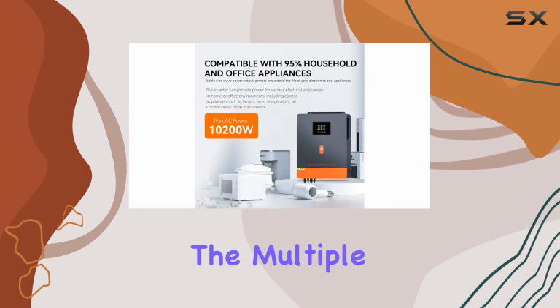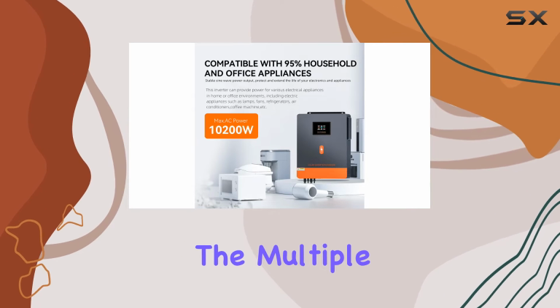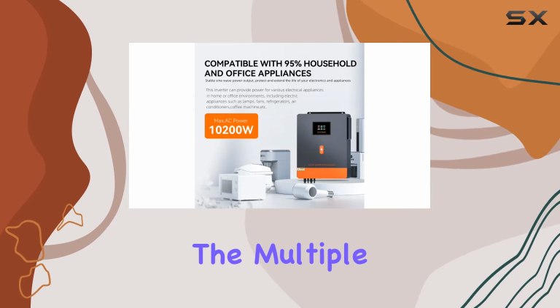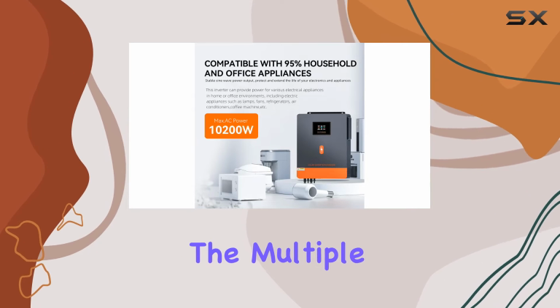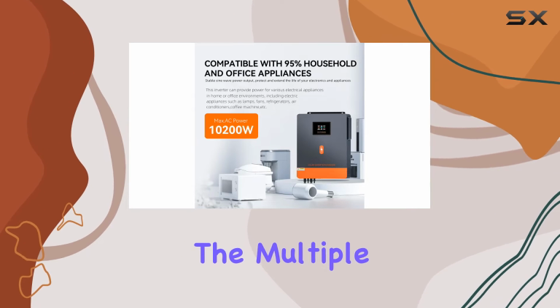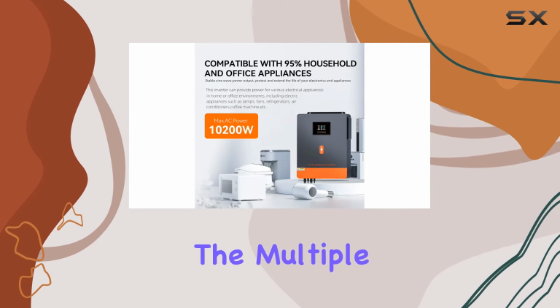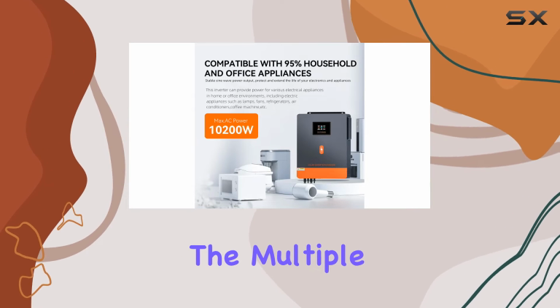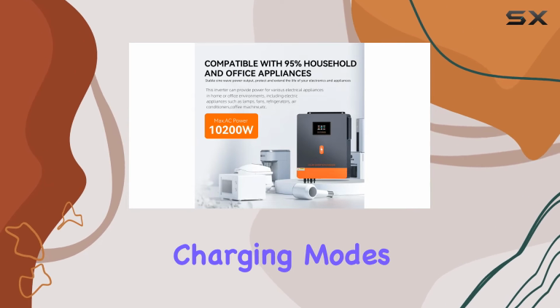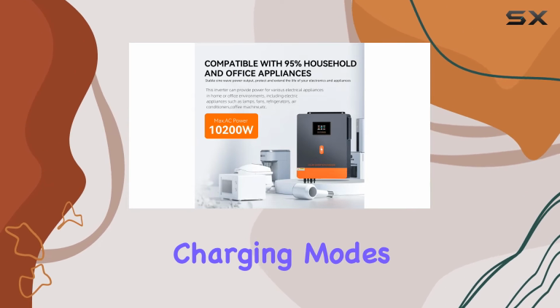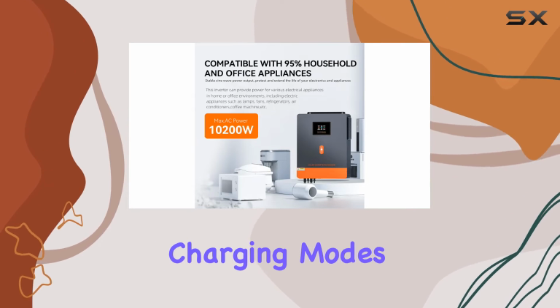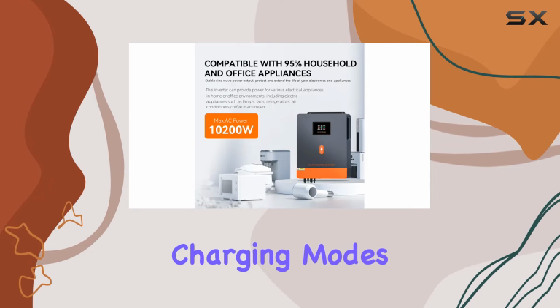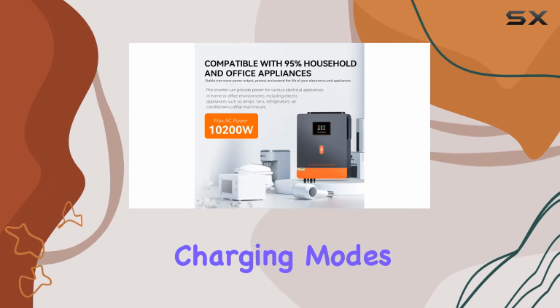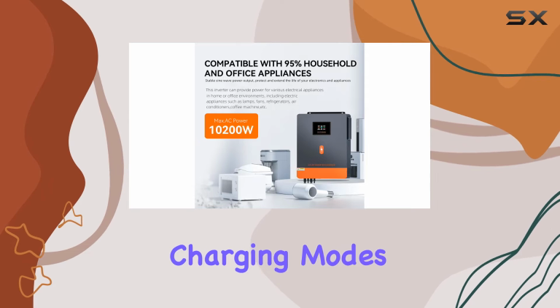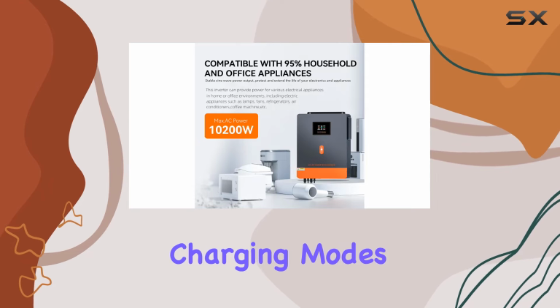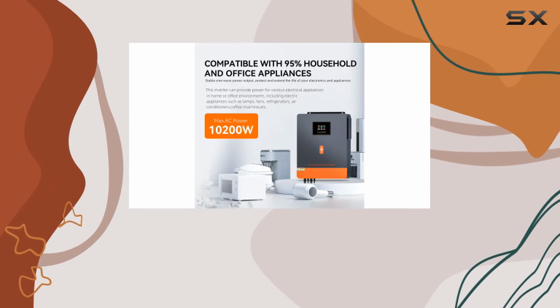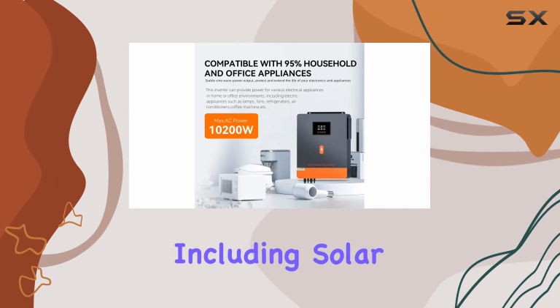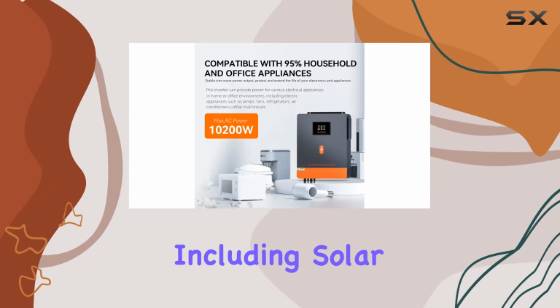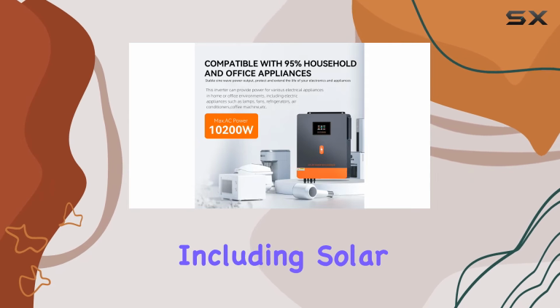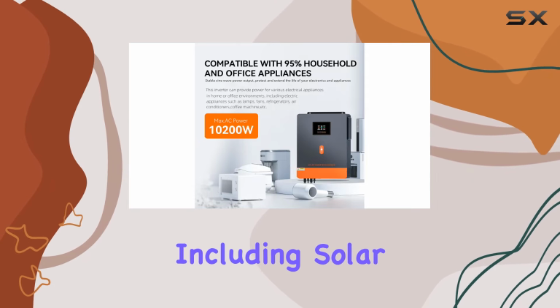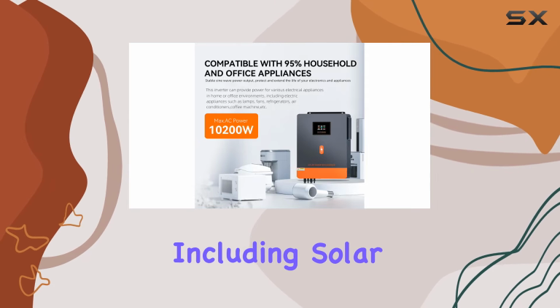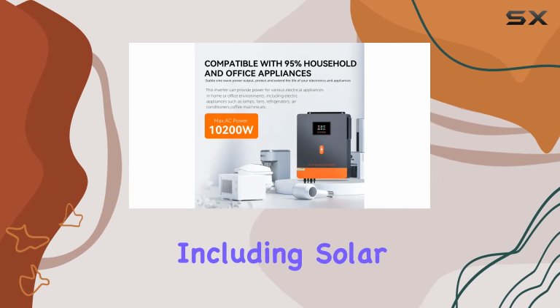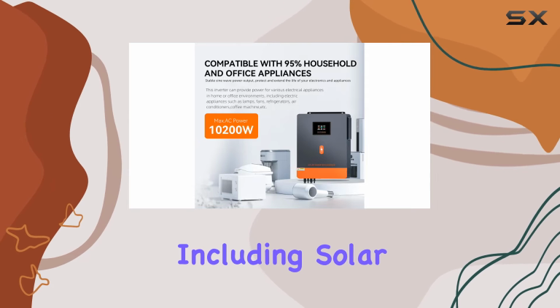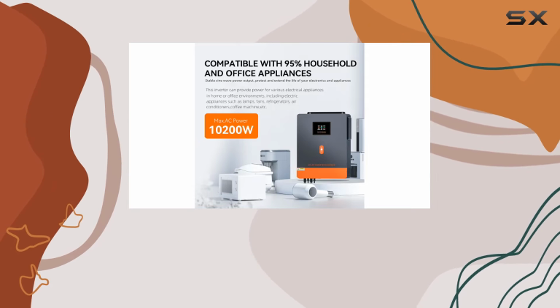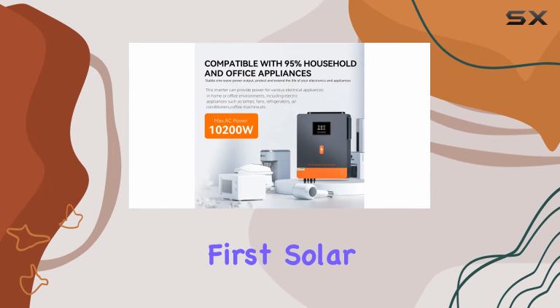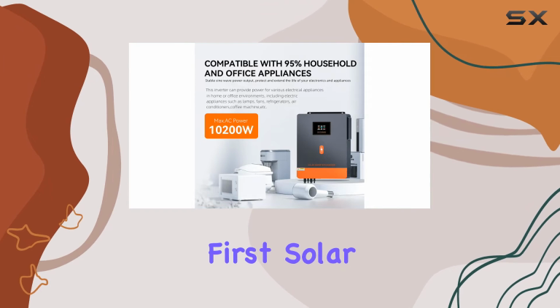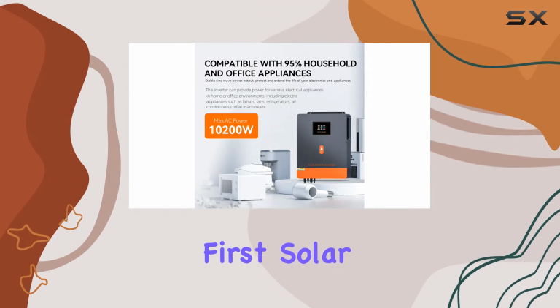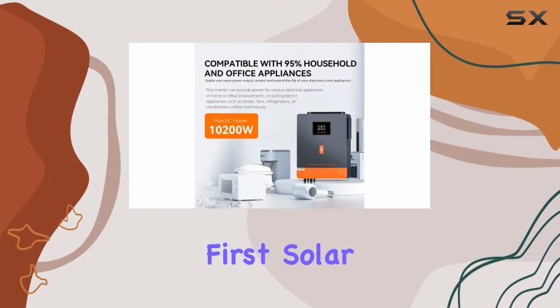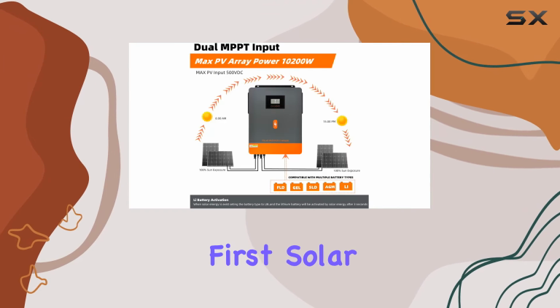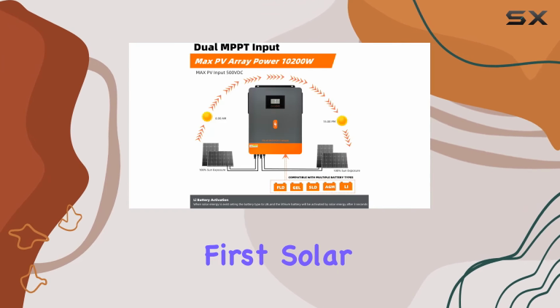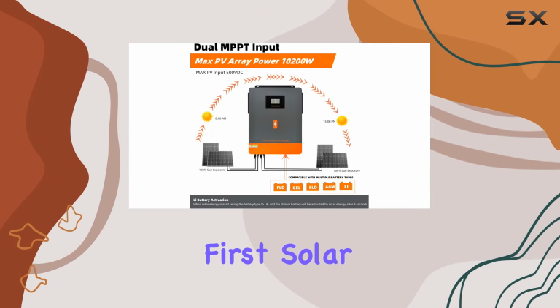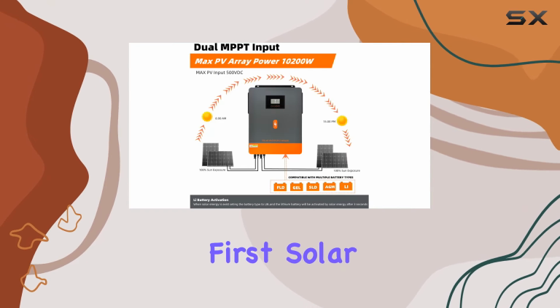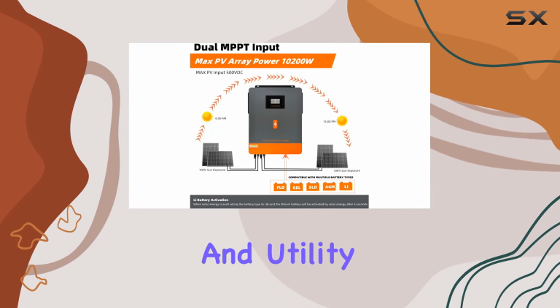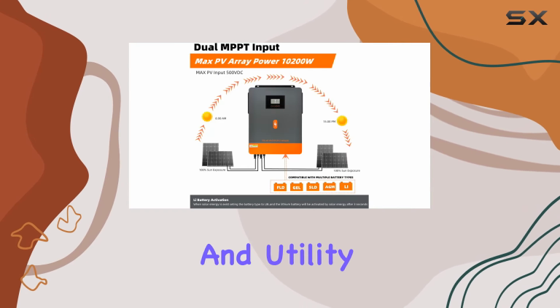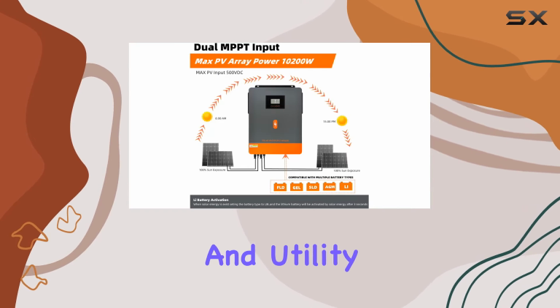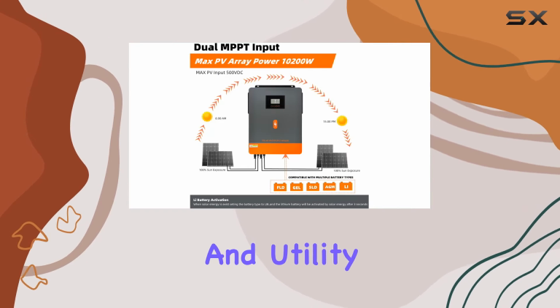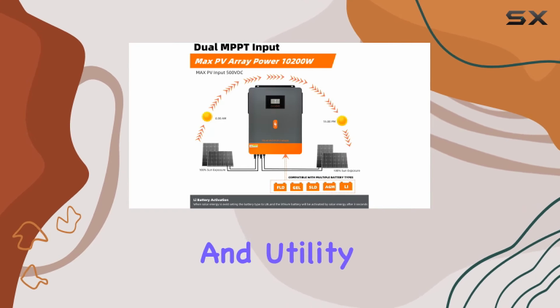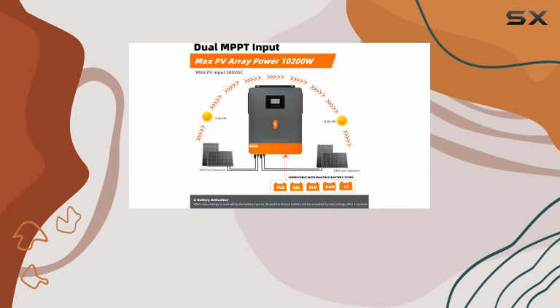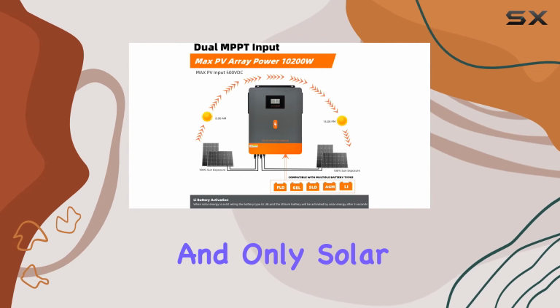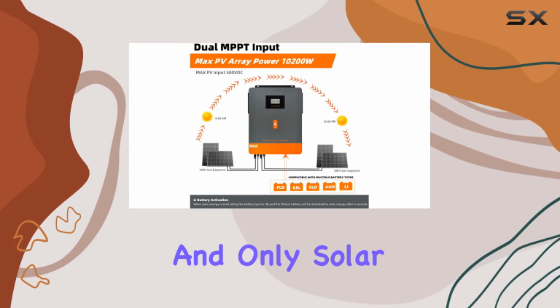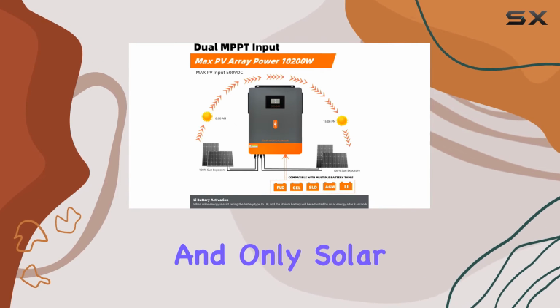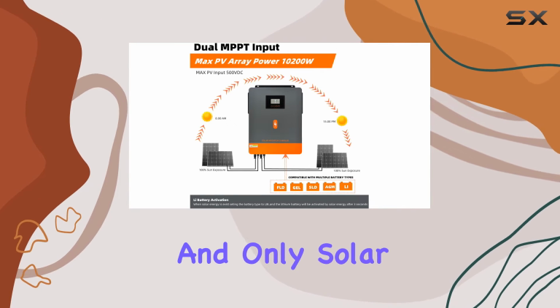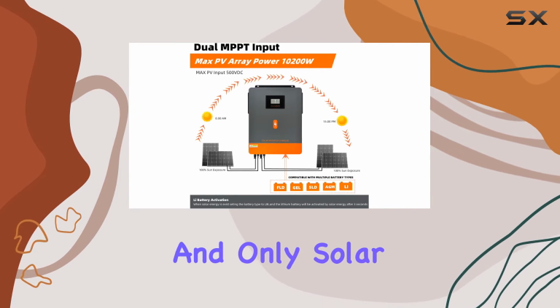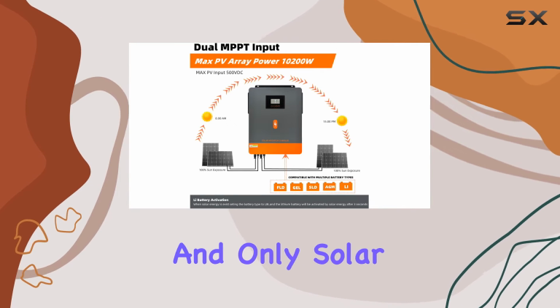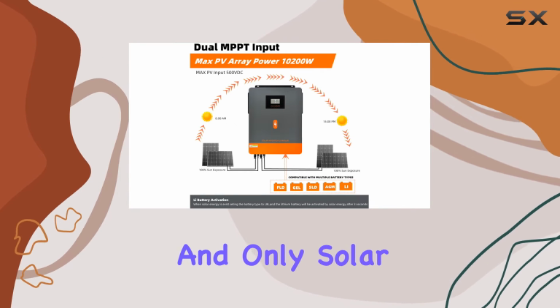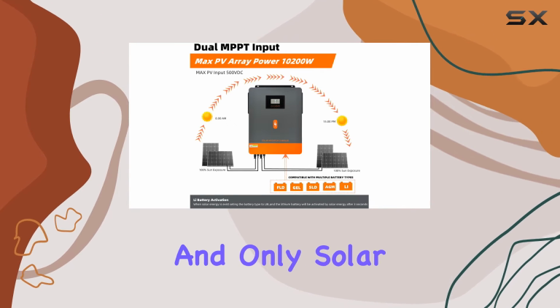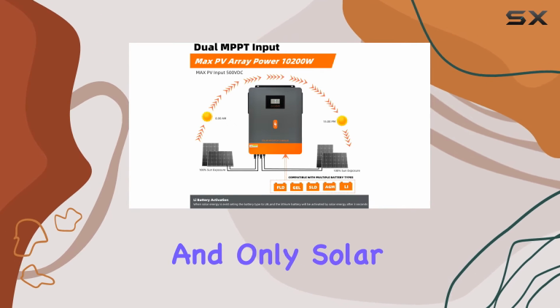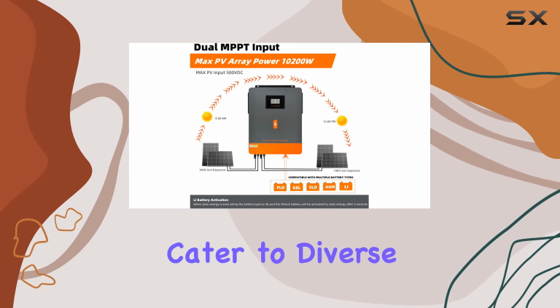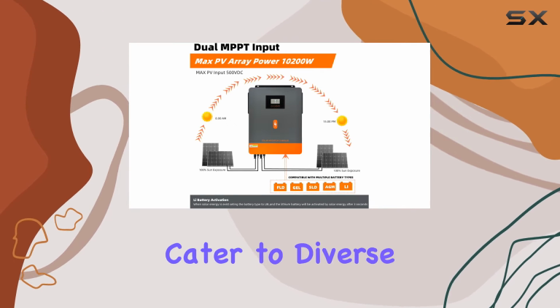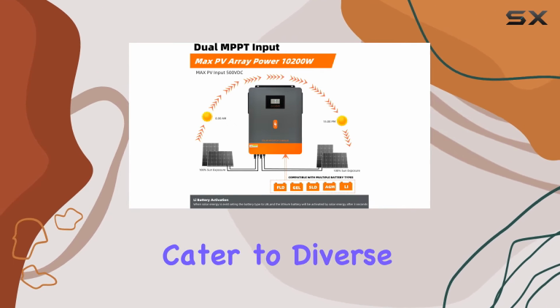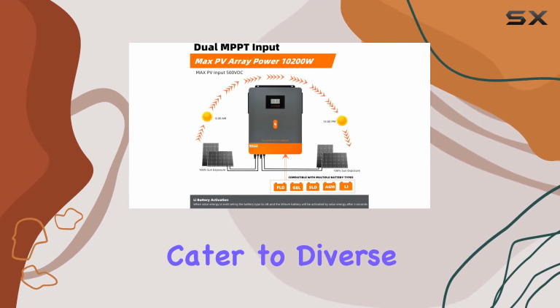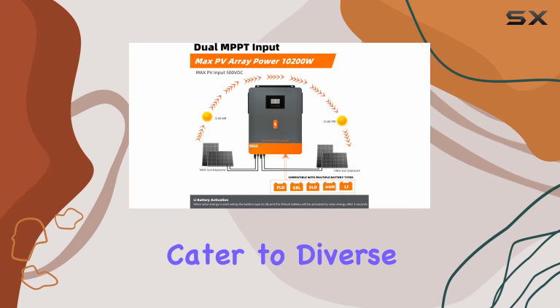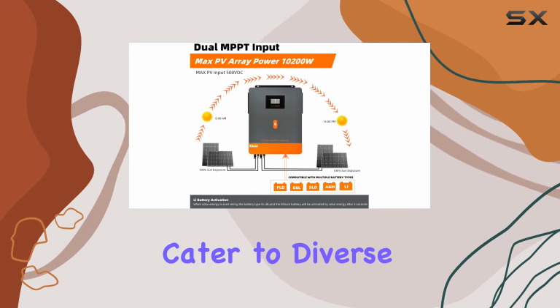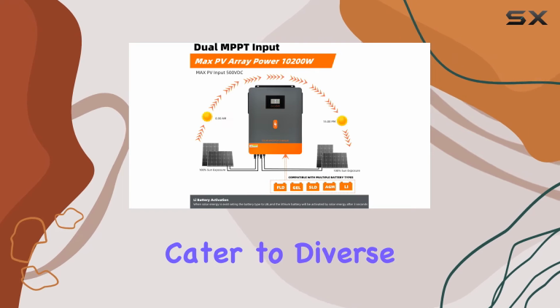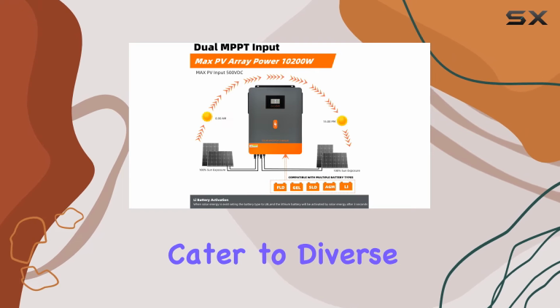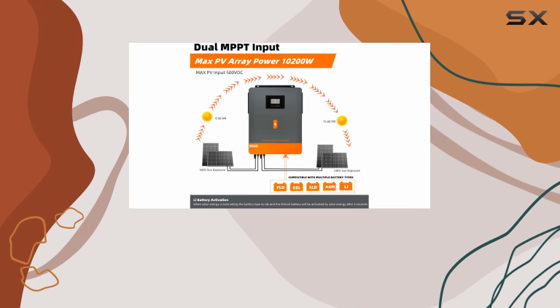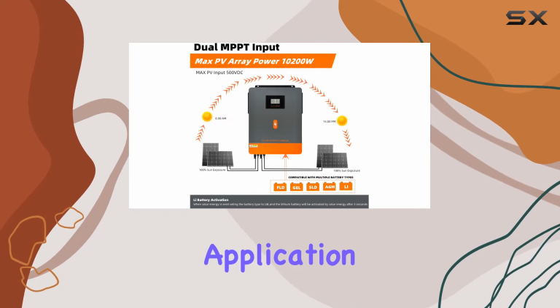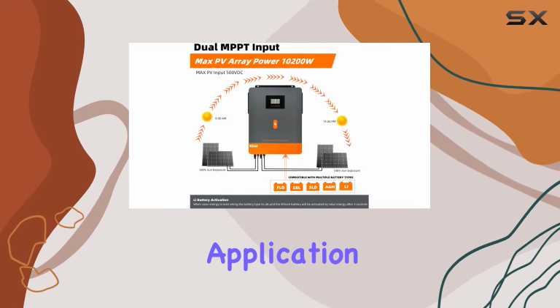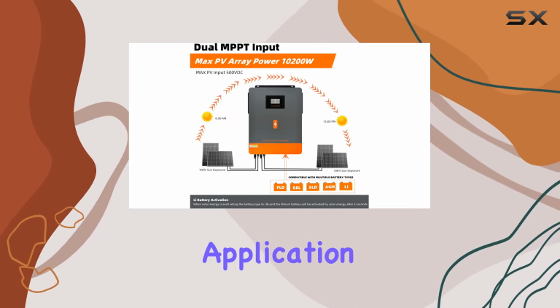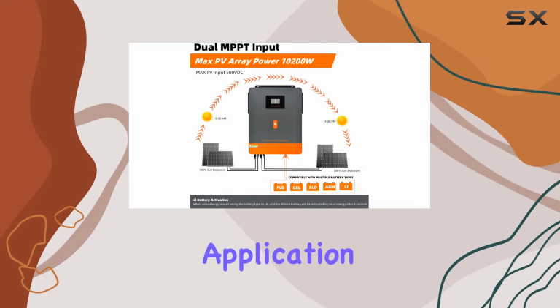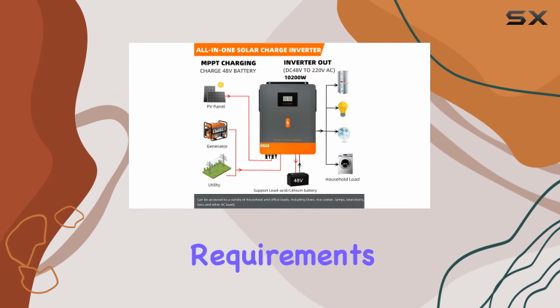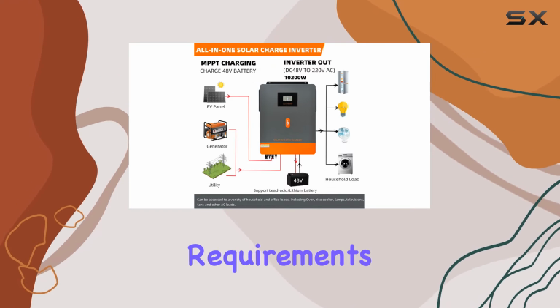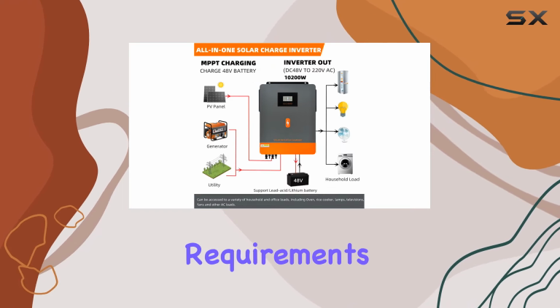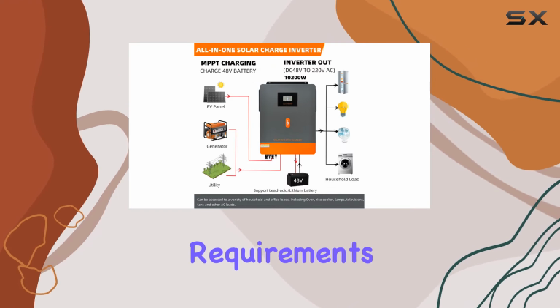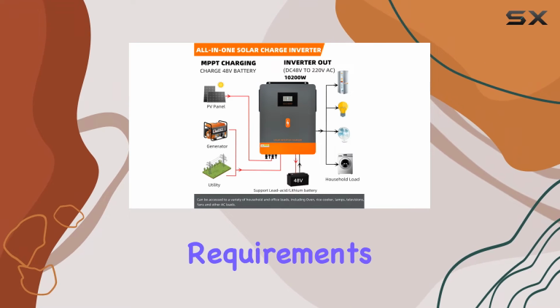The multiple charging modes, including solar first, solar and utility, and only solar, cater to diverse application requirements, providing flexibility for any scenario.